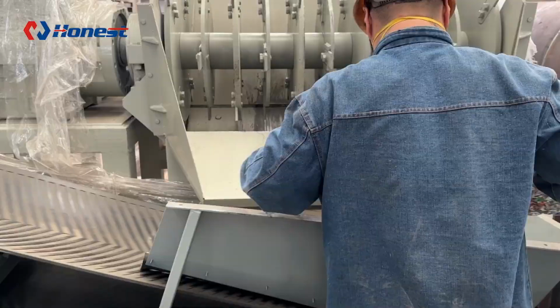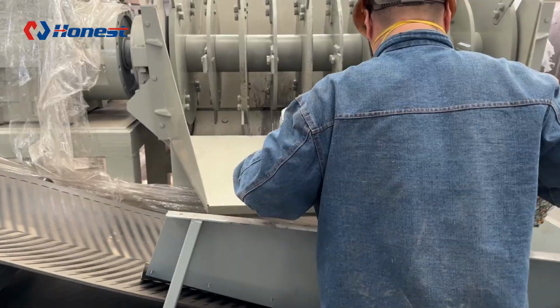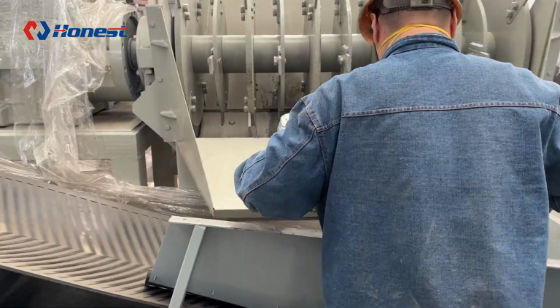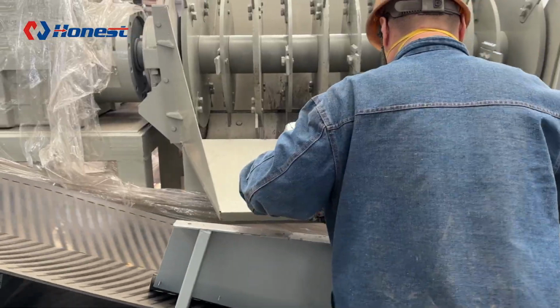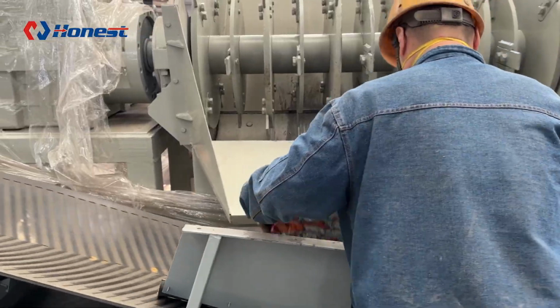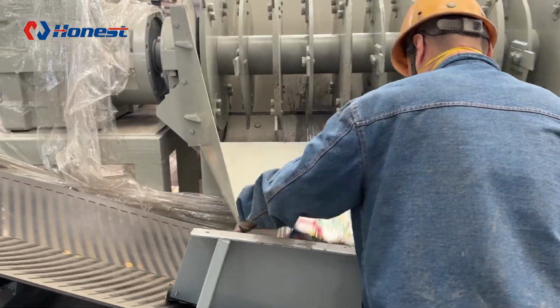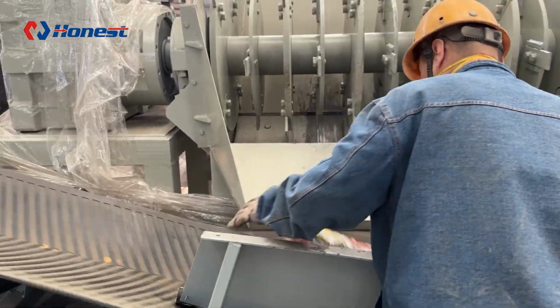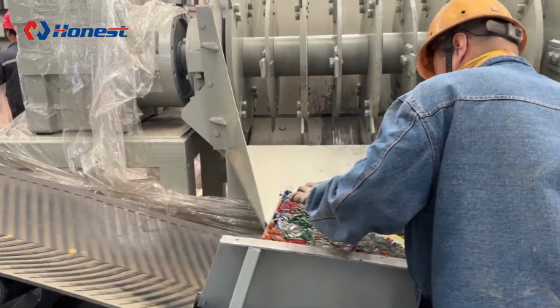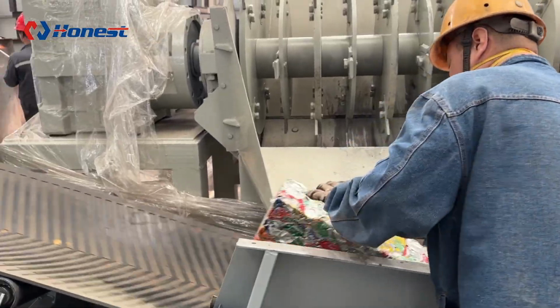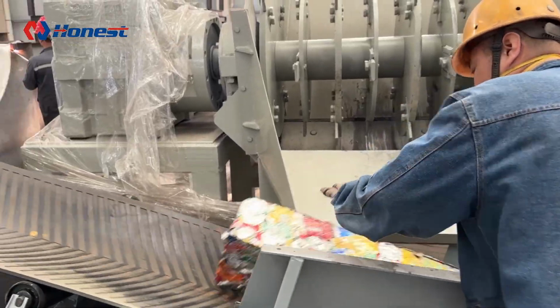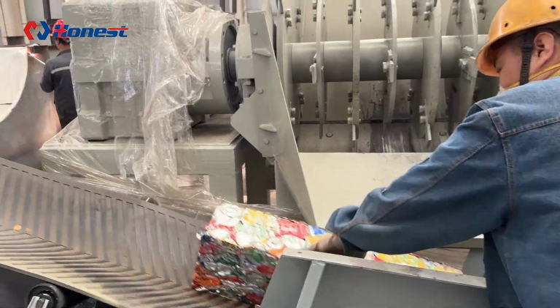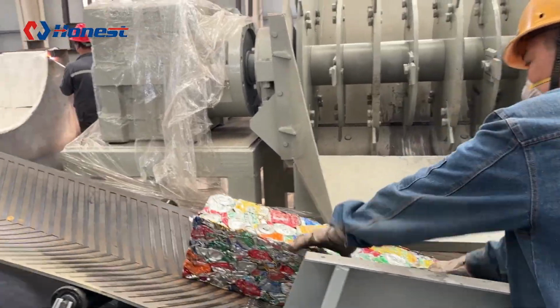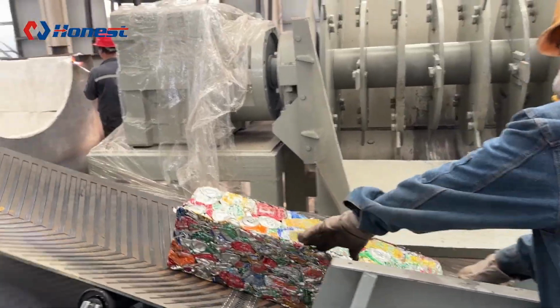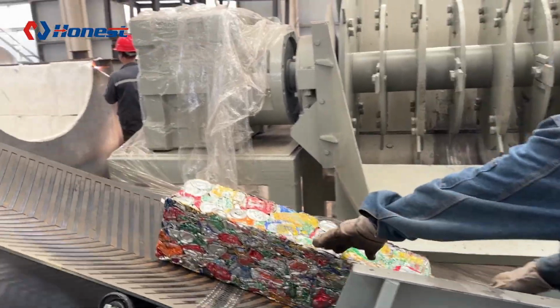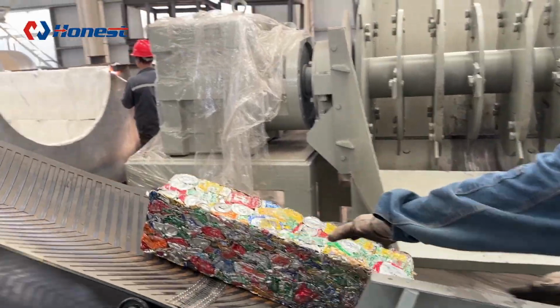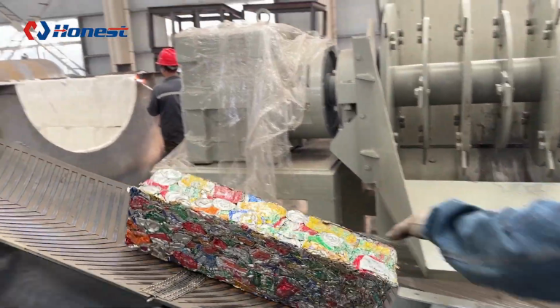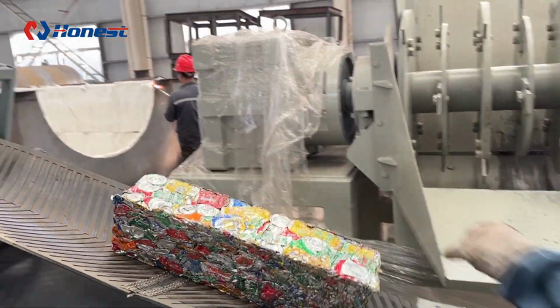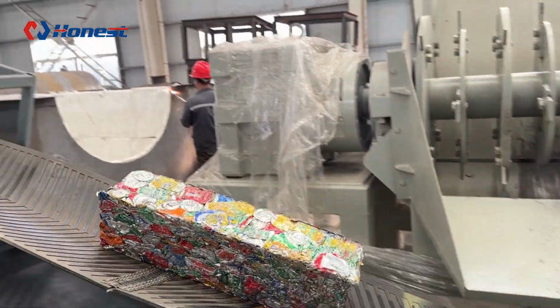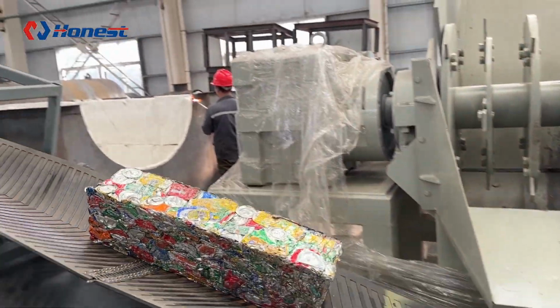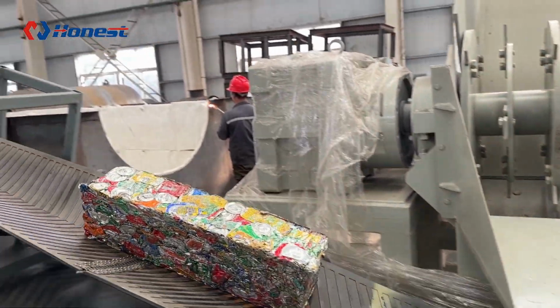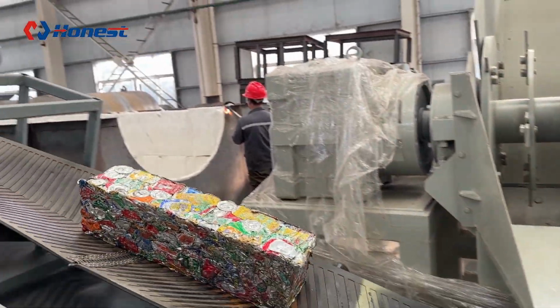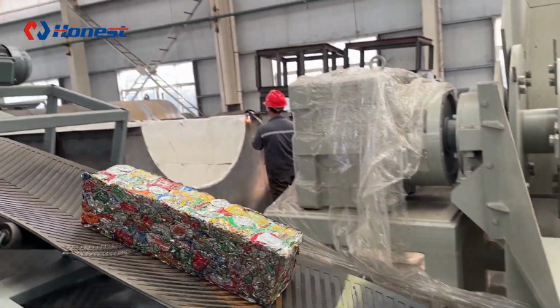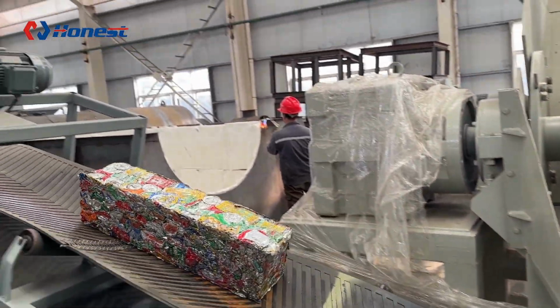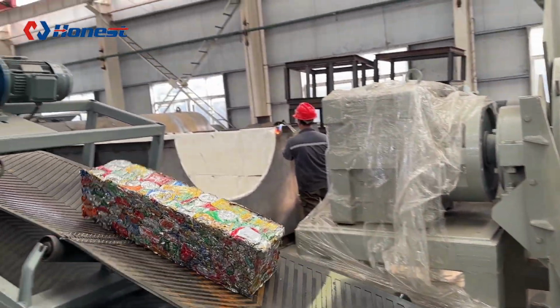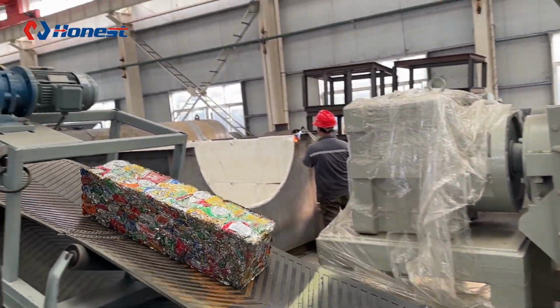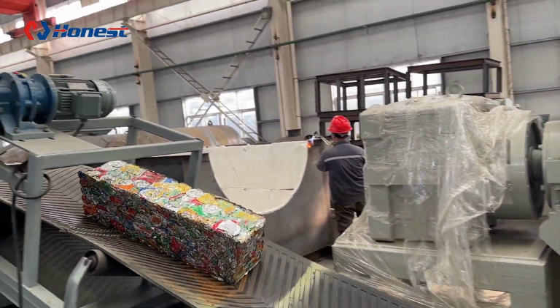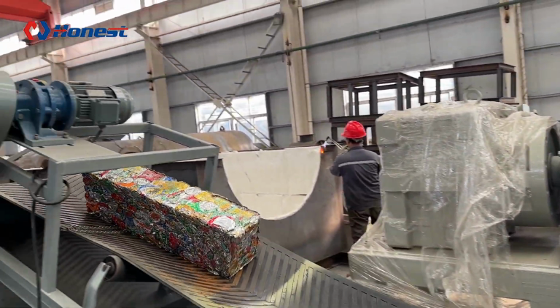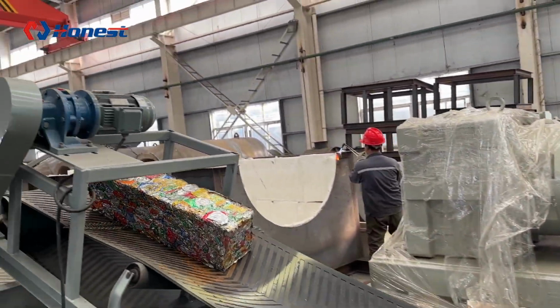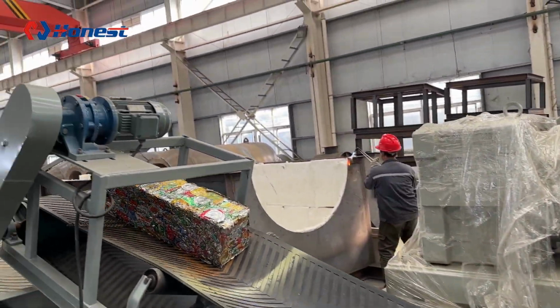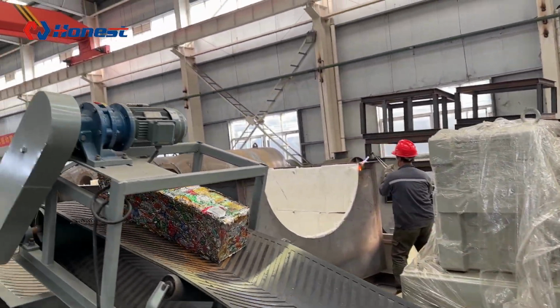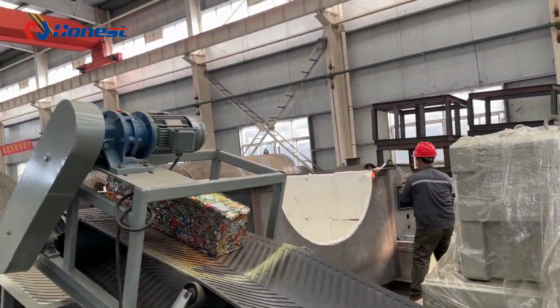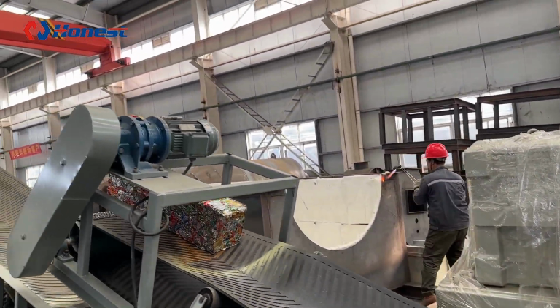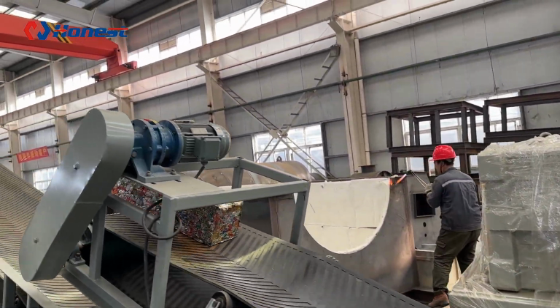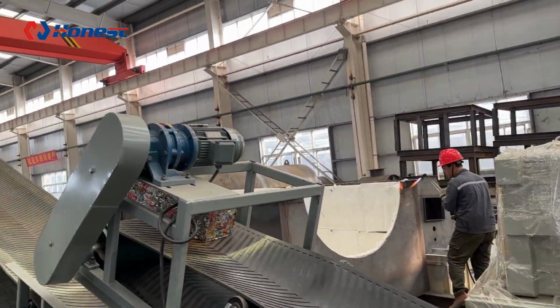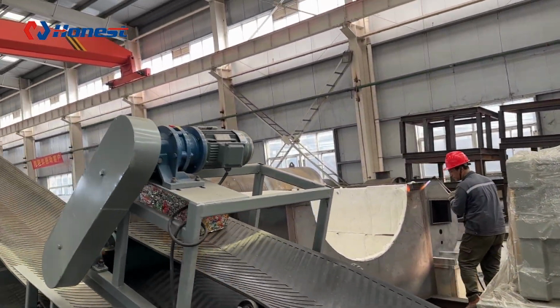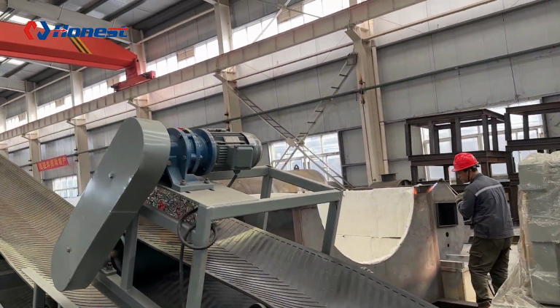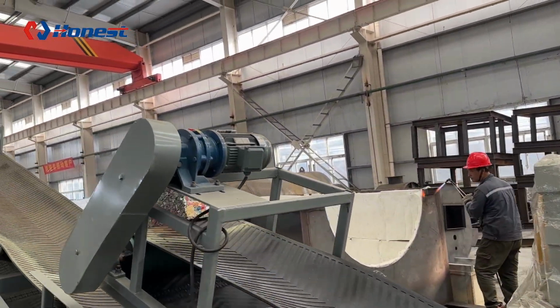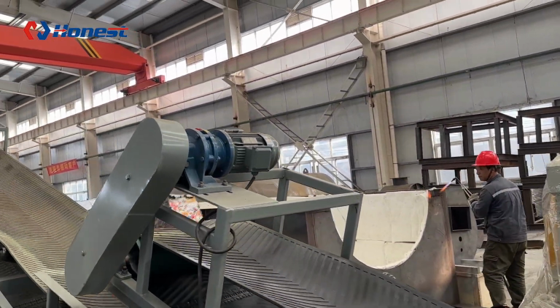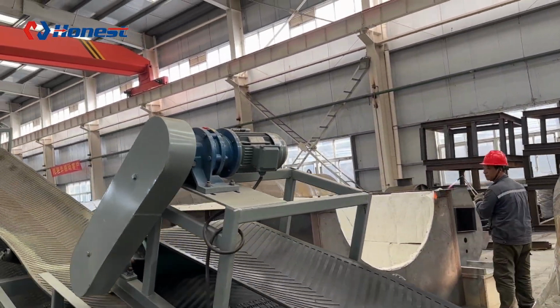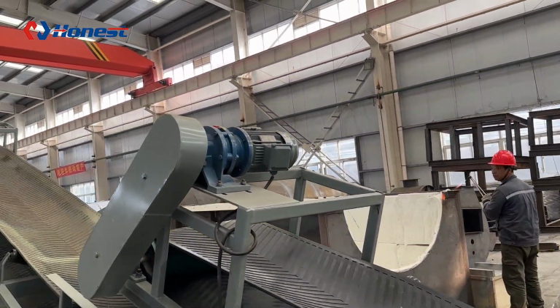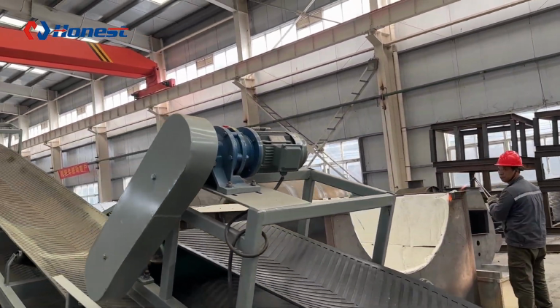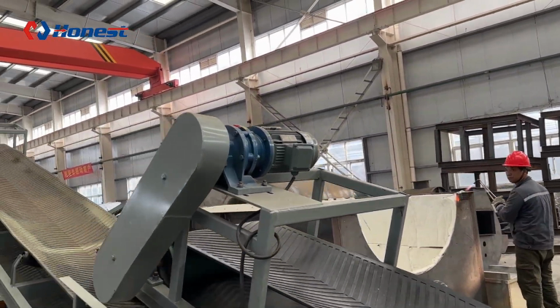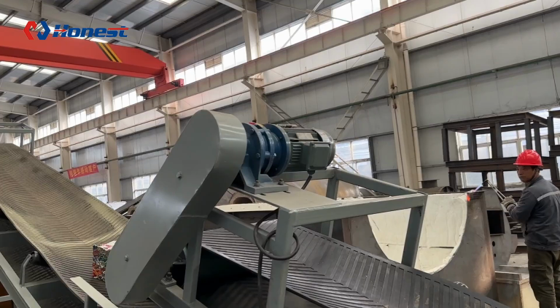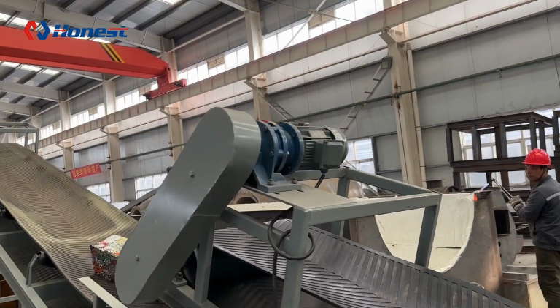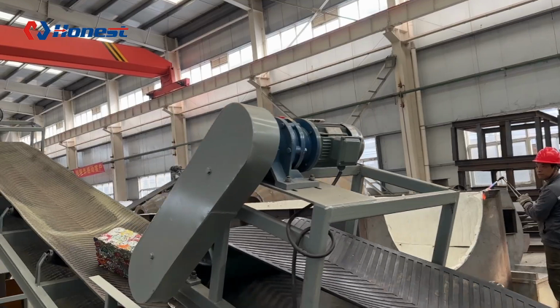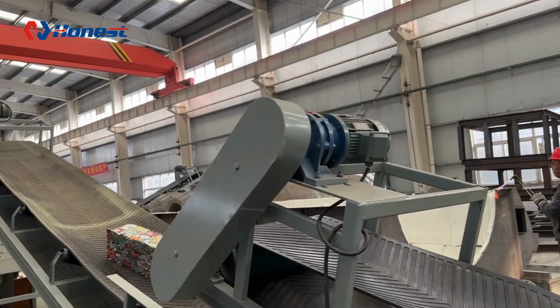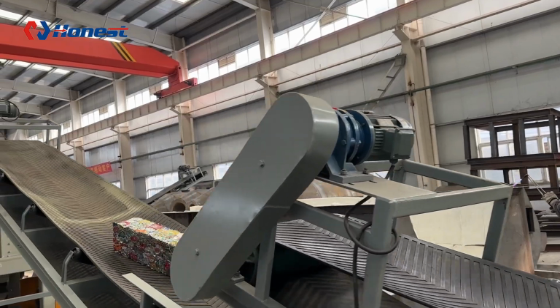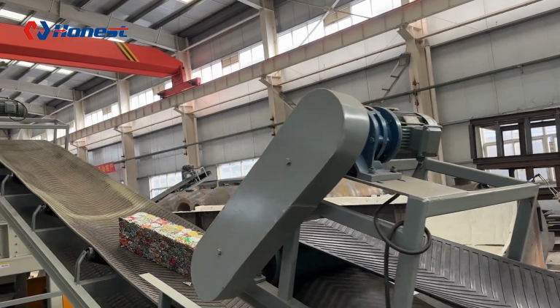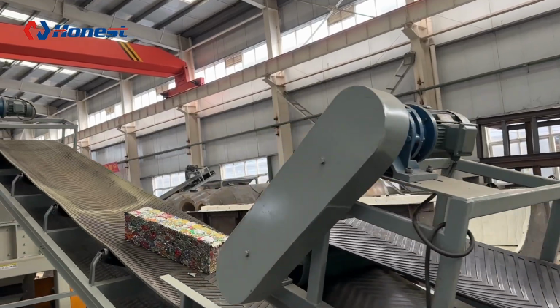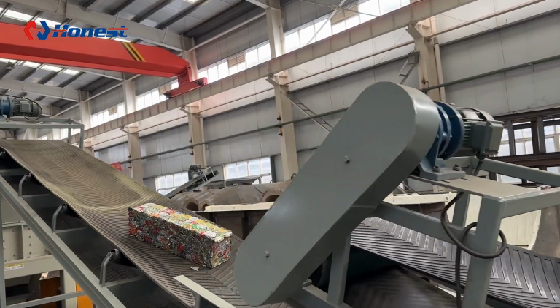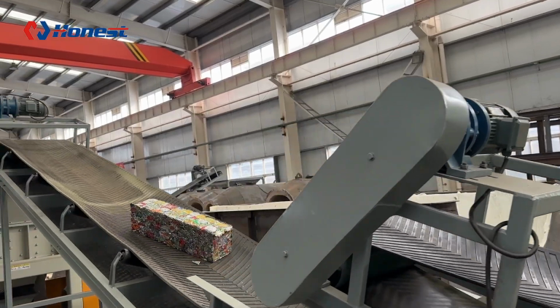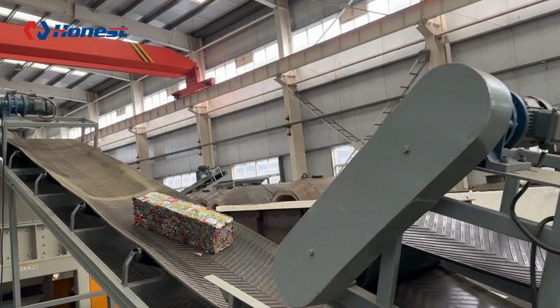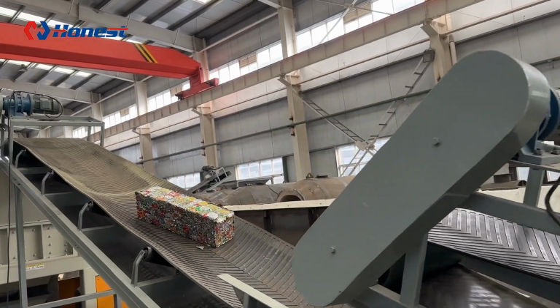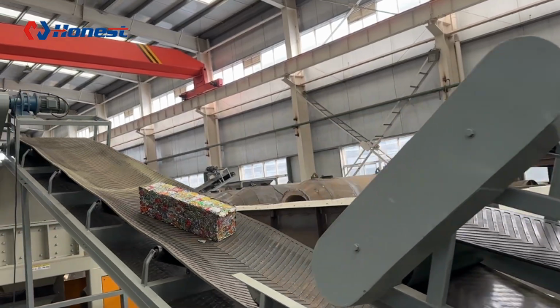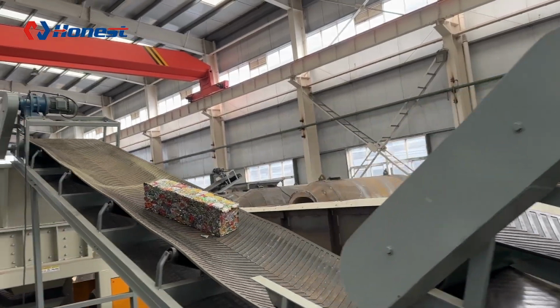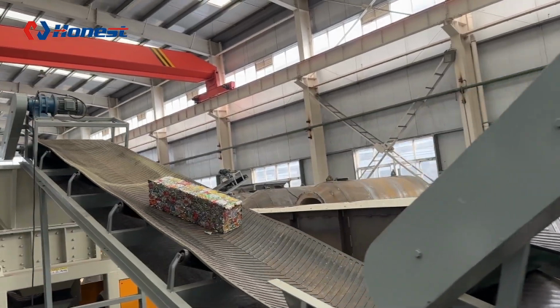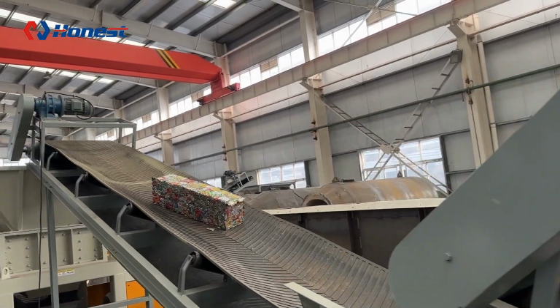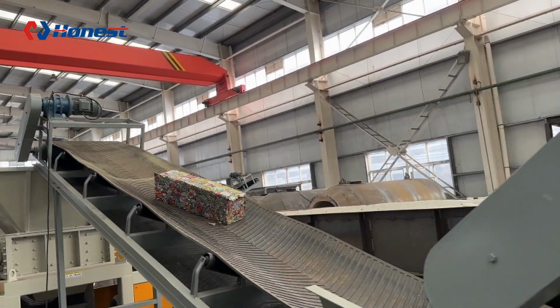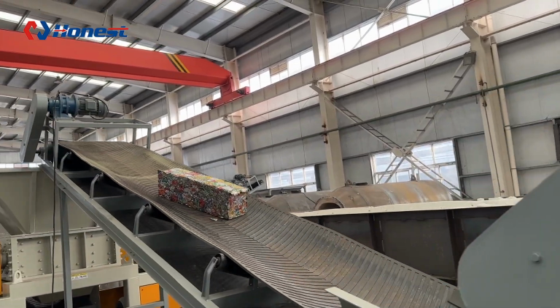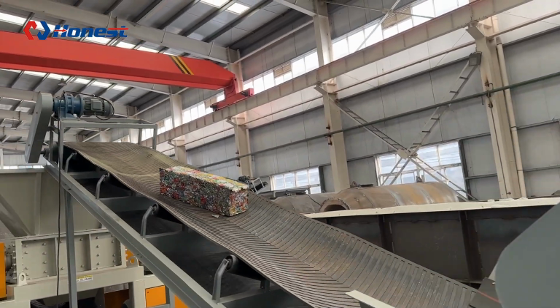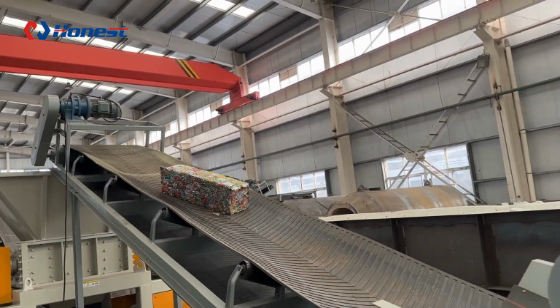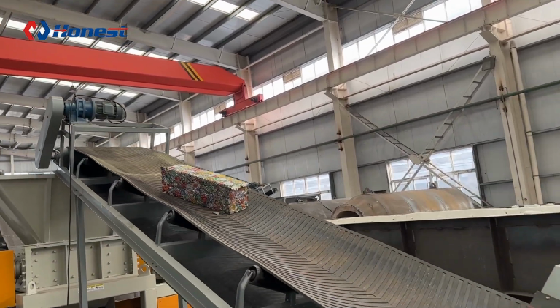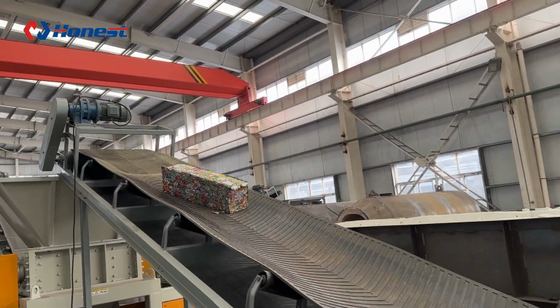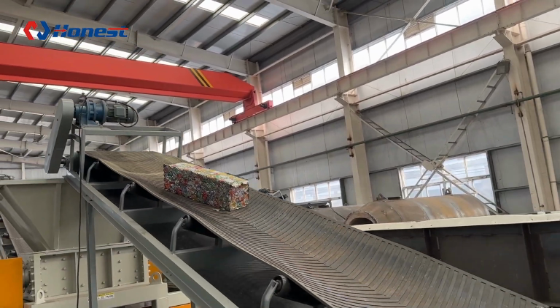Next, the compressed blocks are fed into a shredder, where they are crushed into uniform aluminum particles, ready for further treatment.